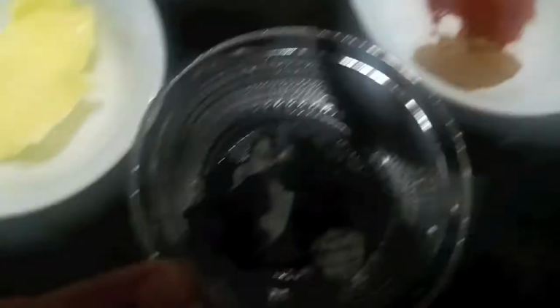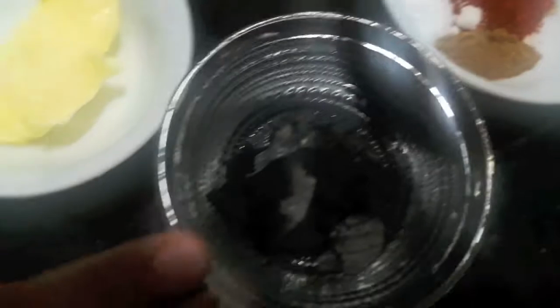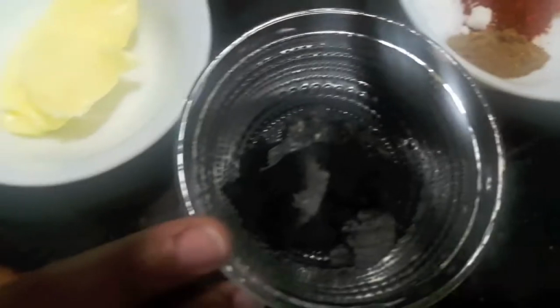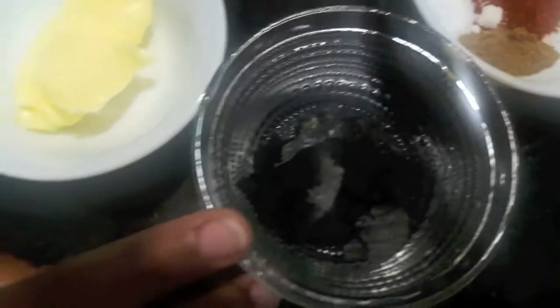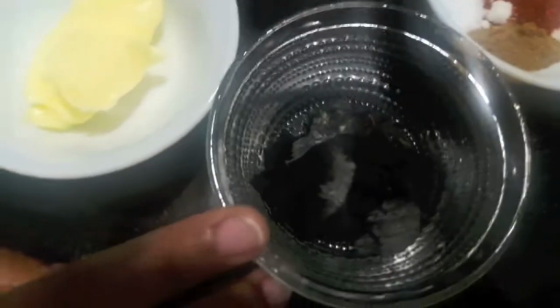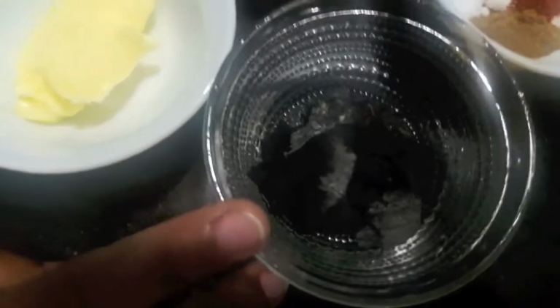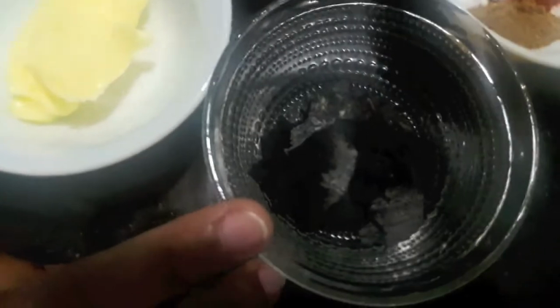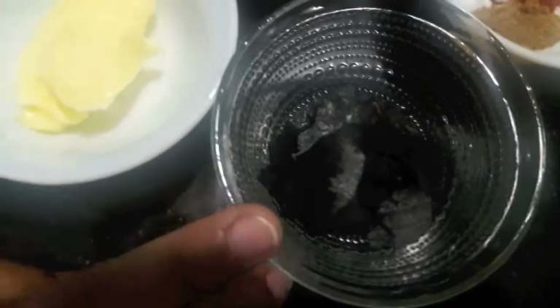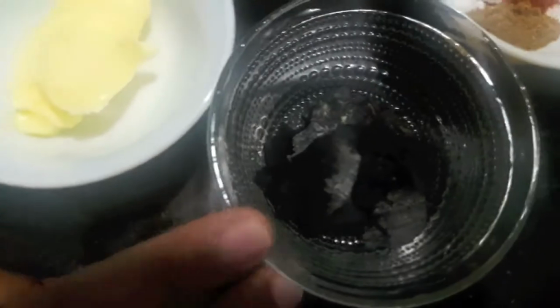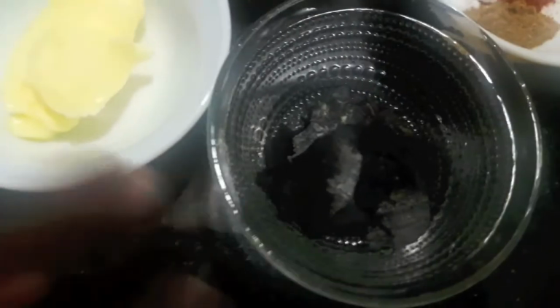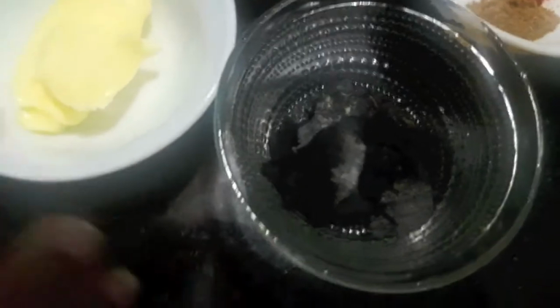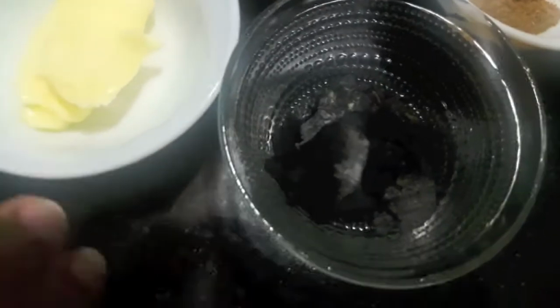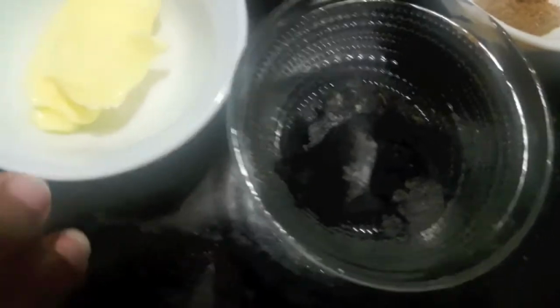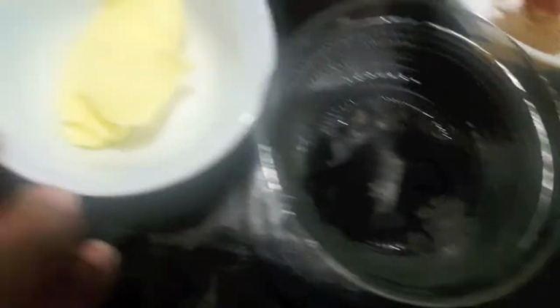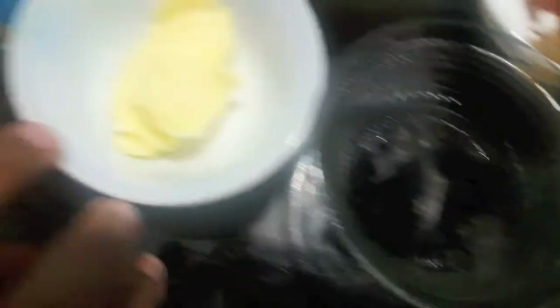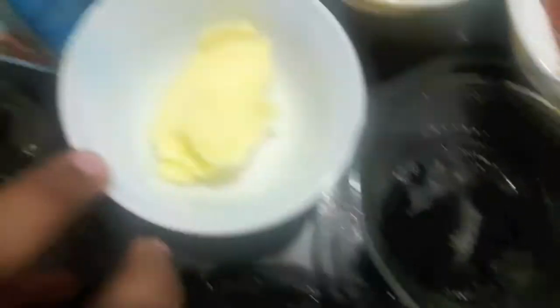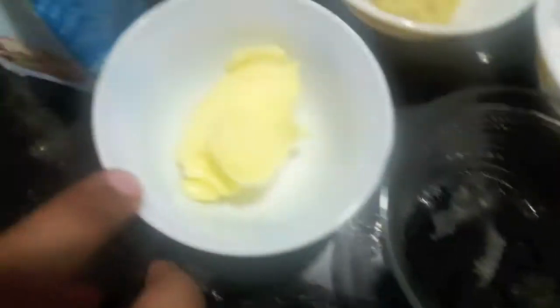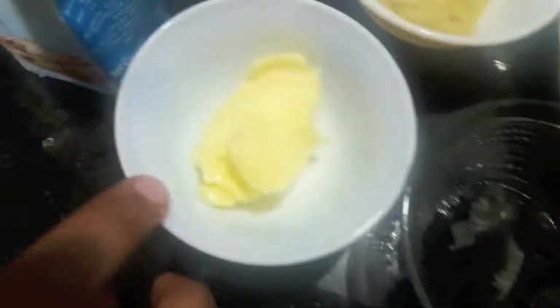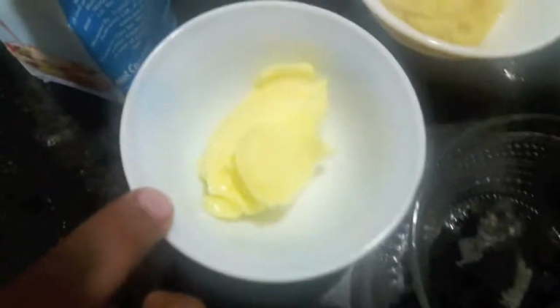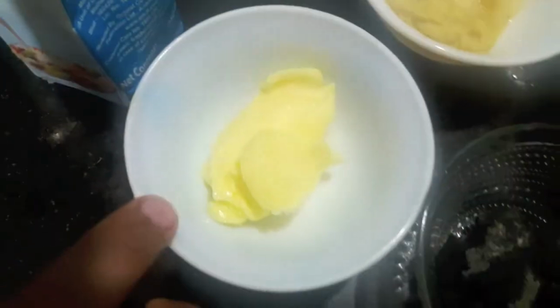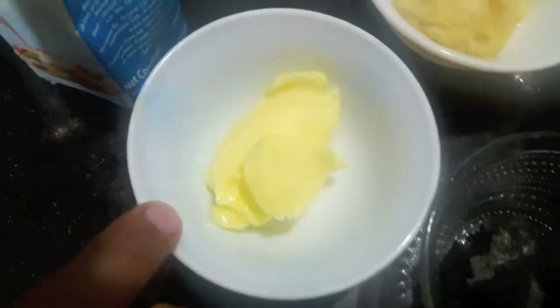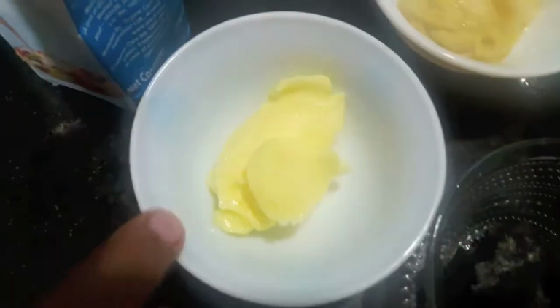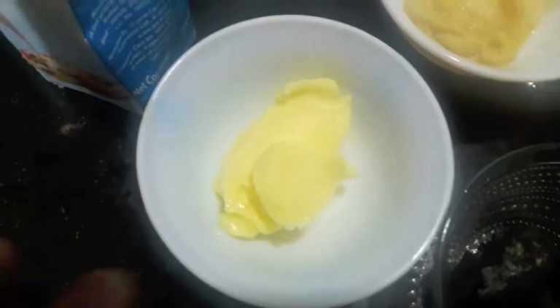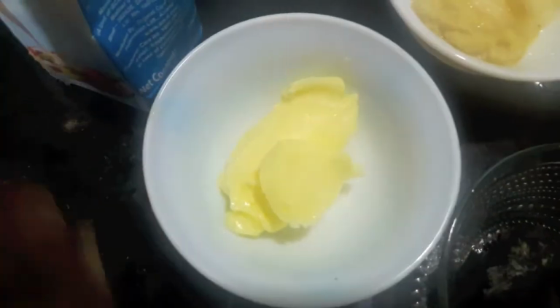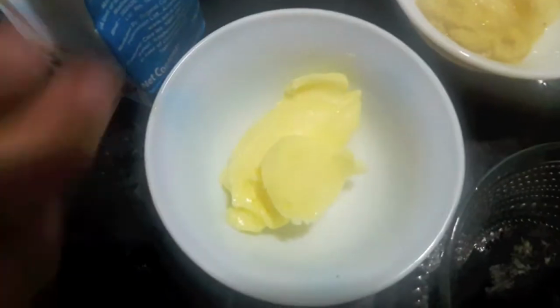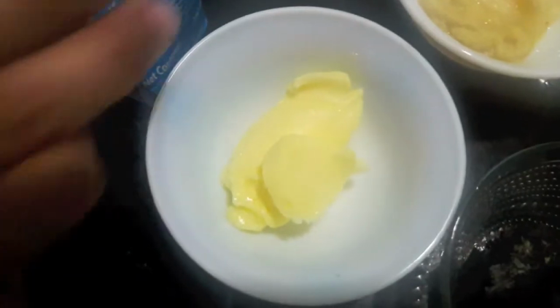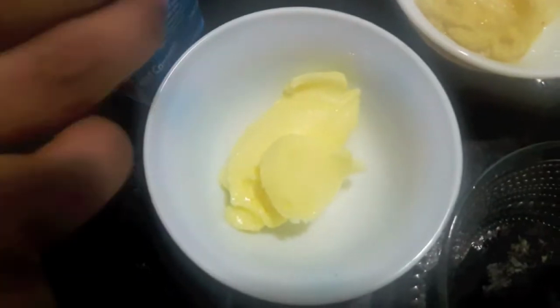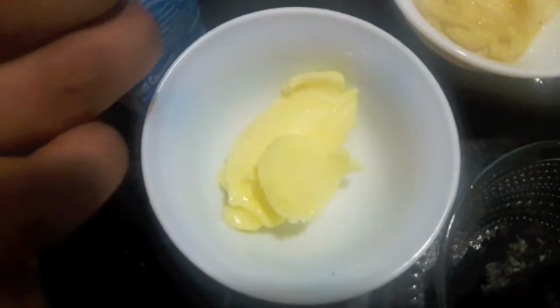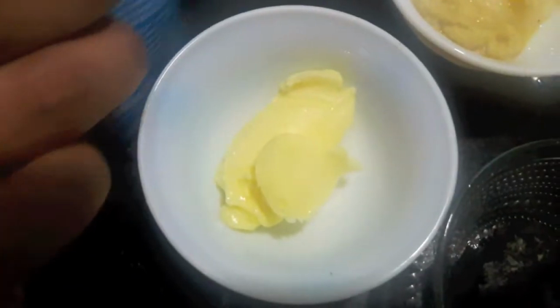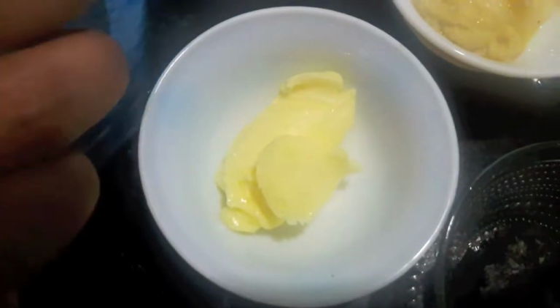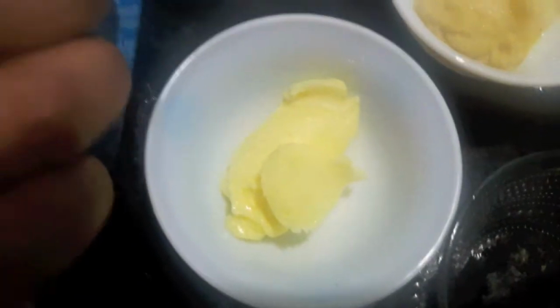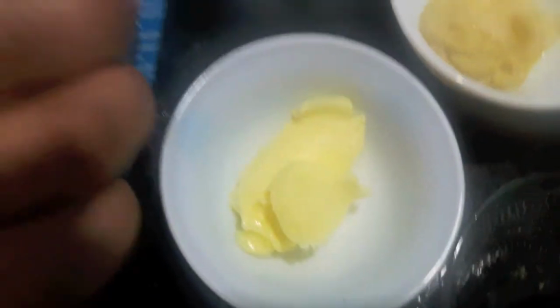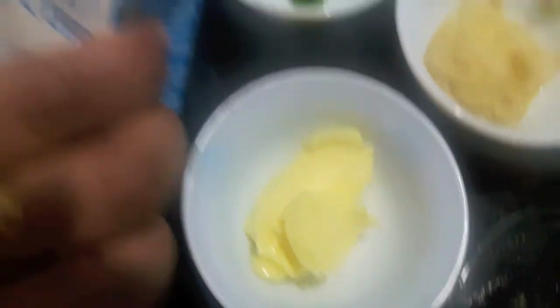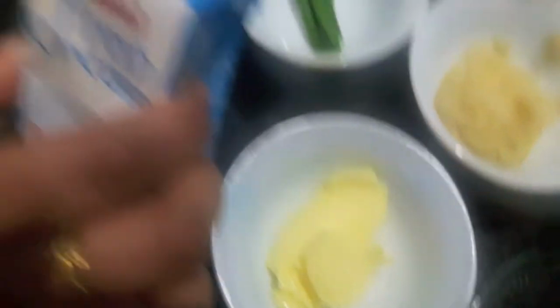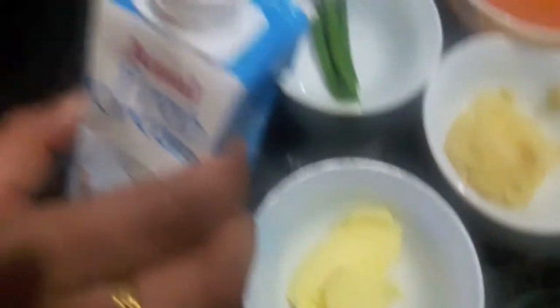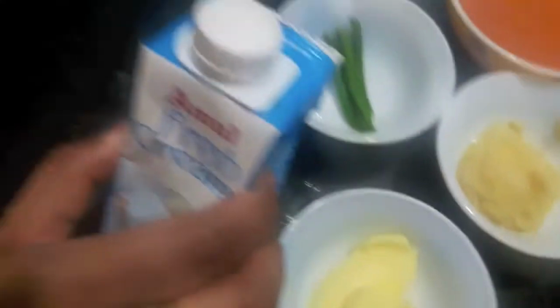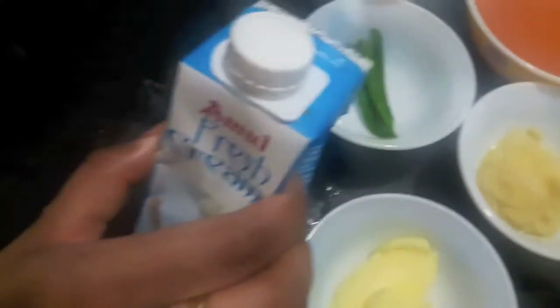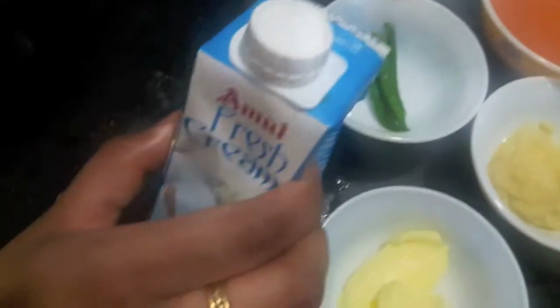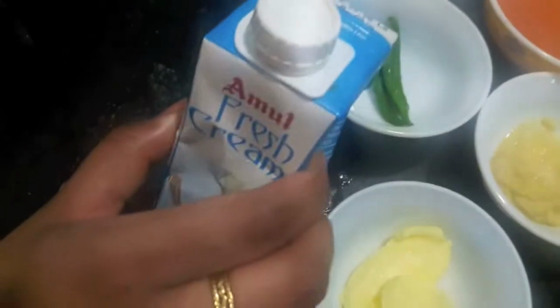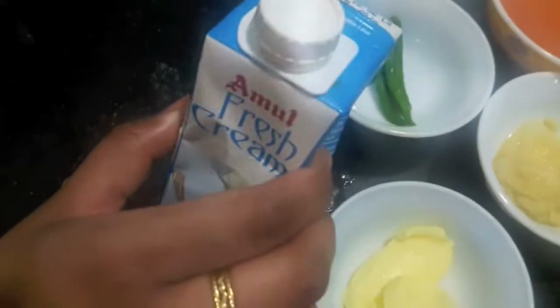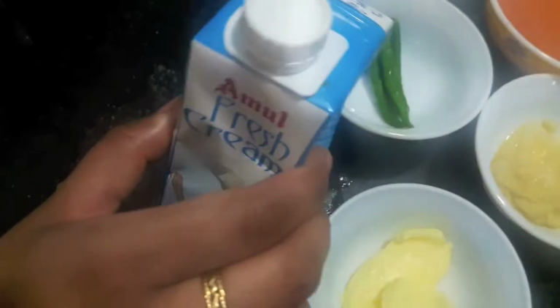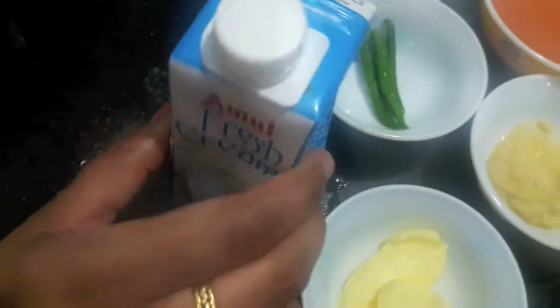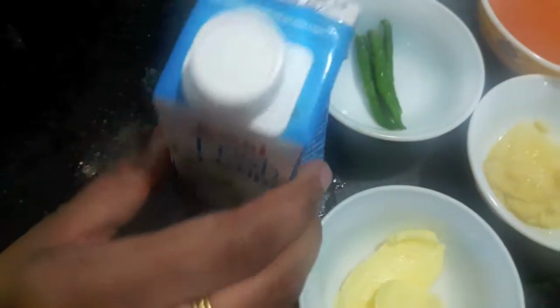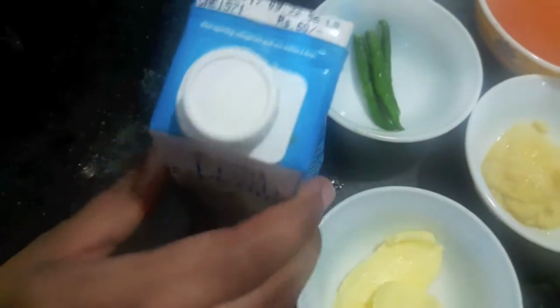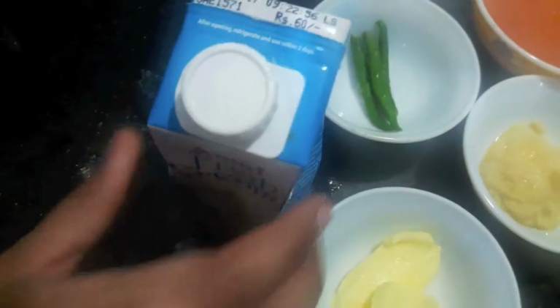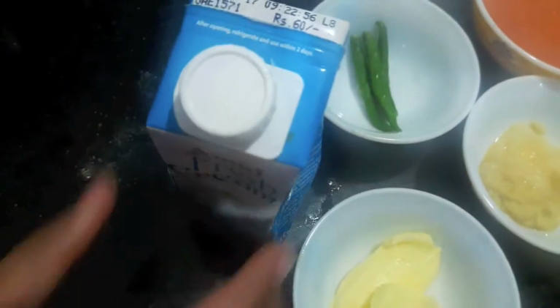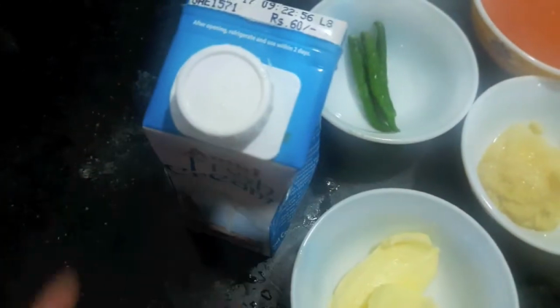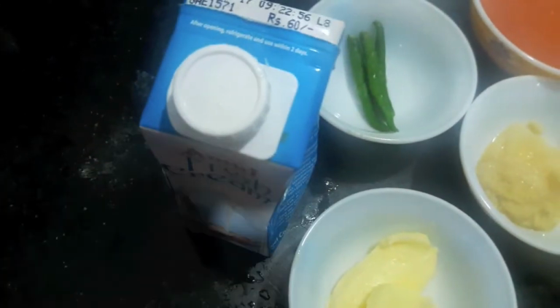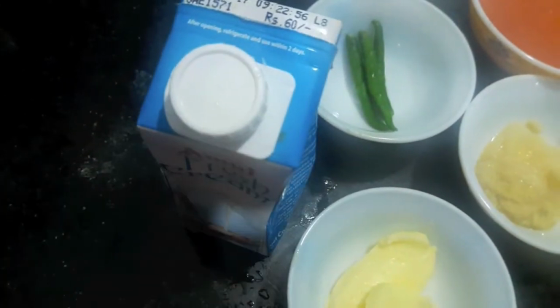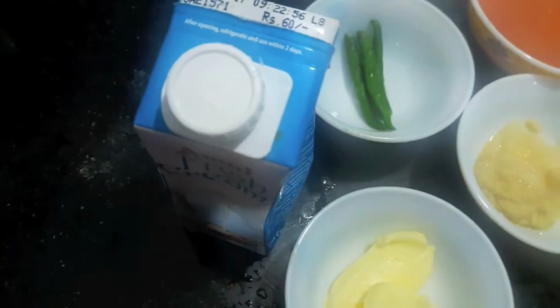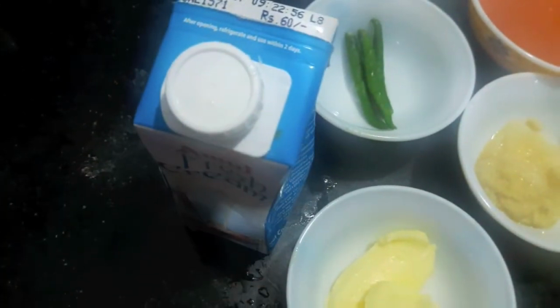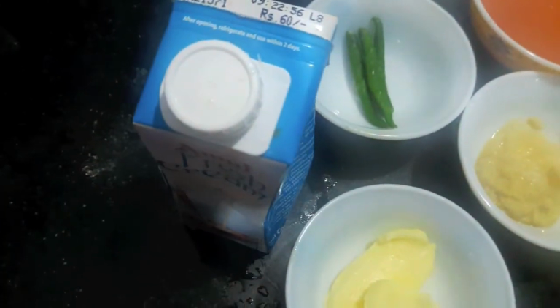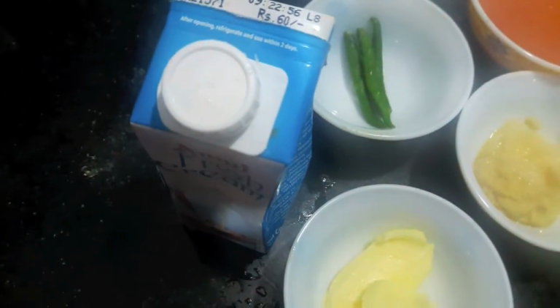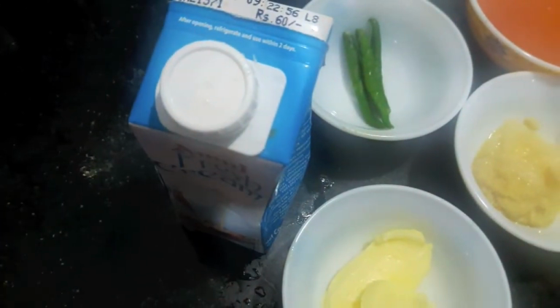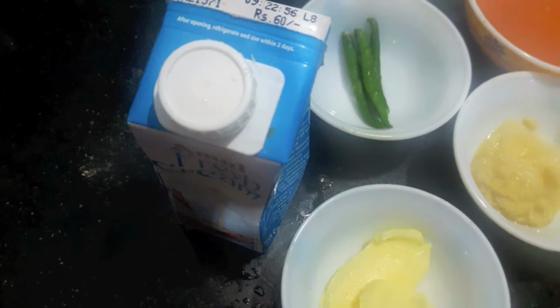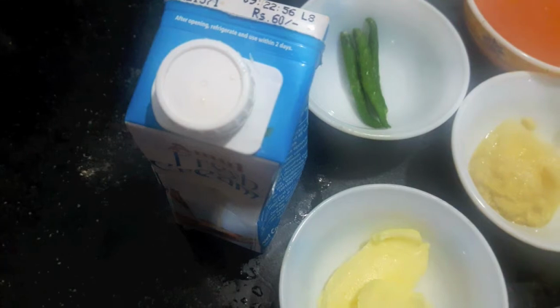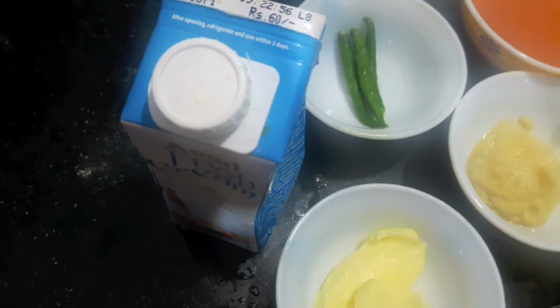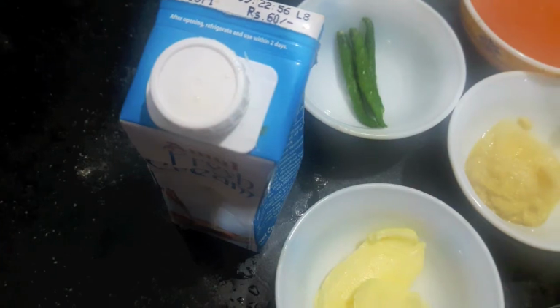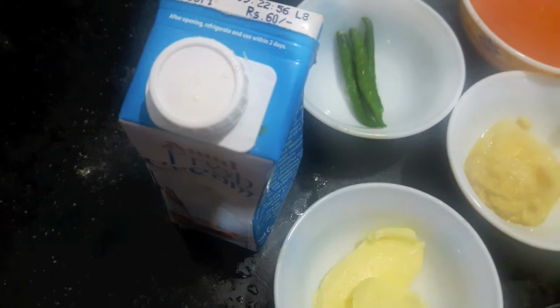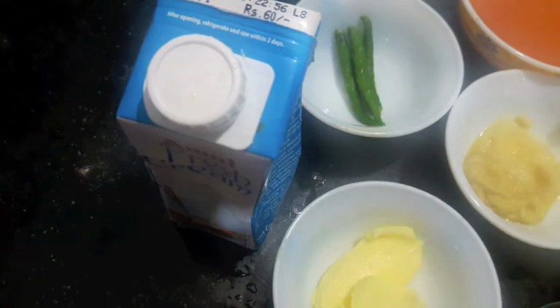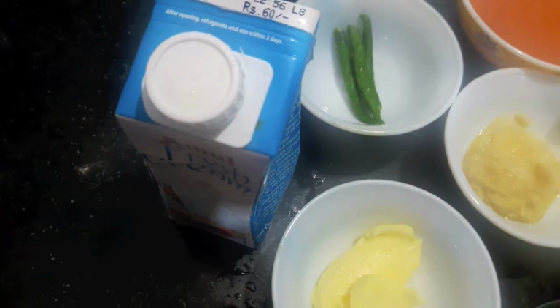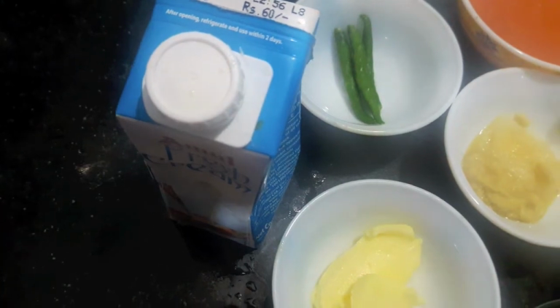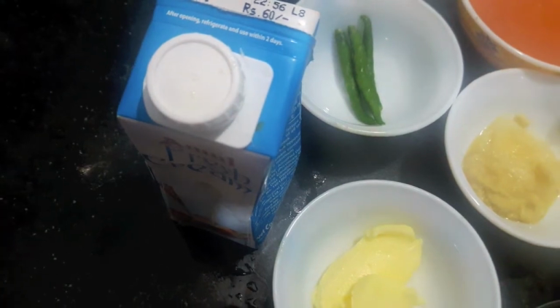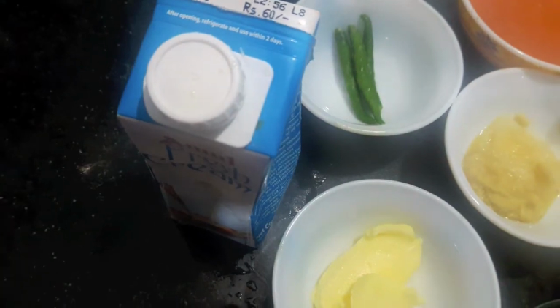Then I have coal to smoke the chicken, 1 tablespoon of butter and fresh cream. So let's start.